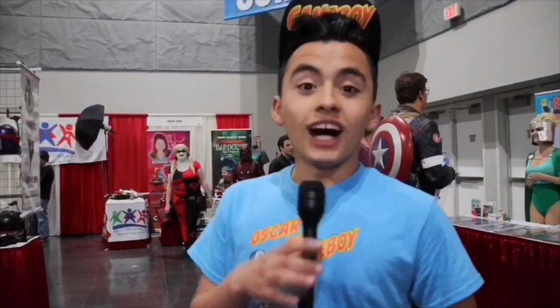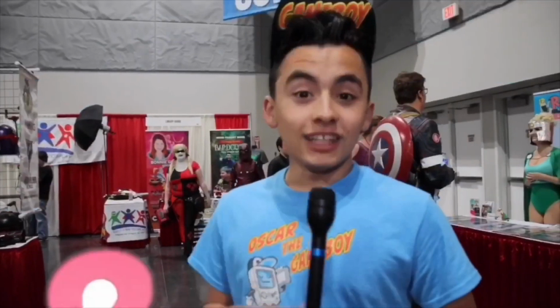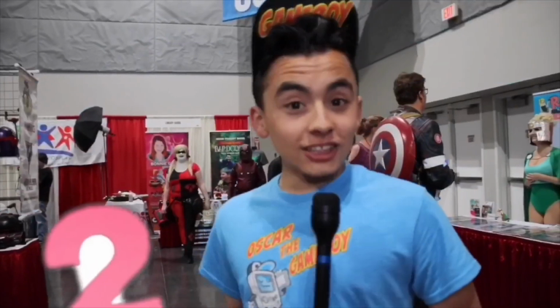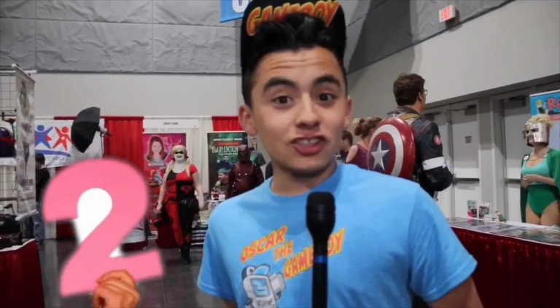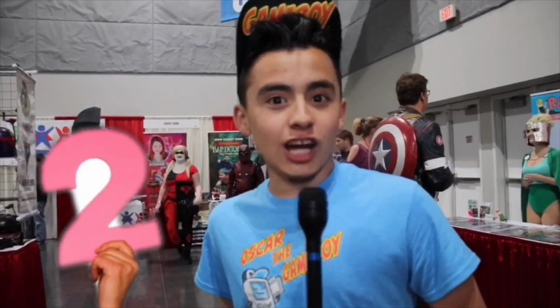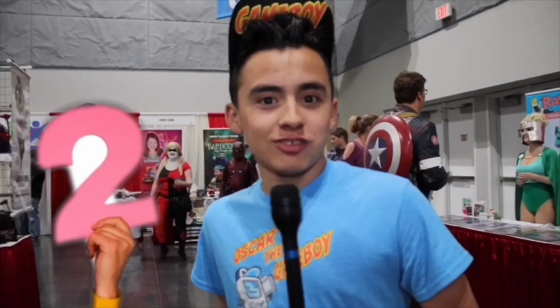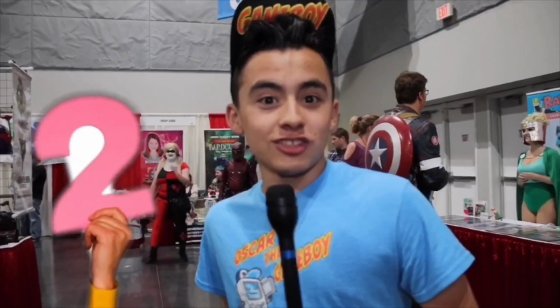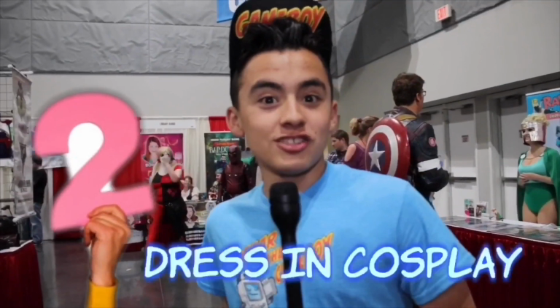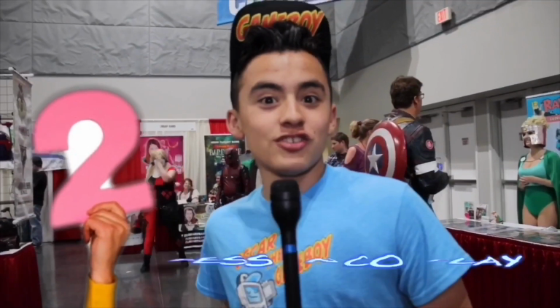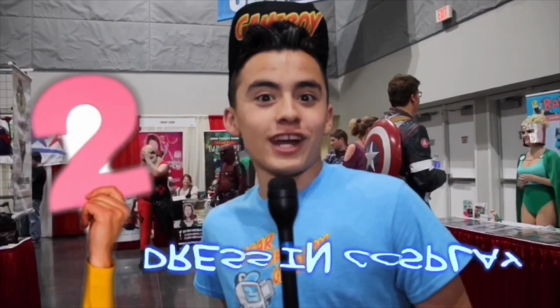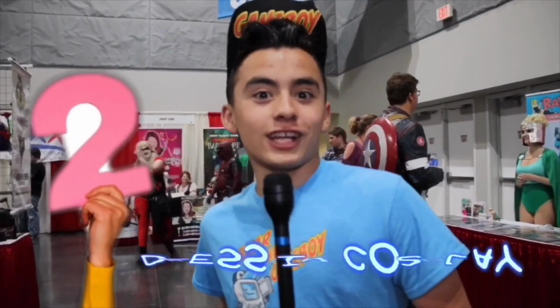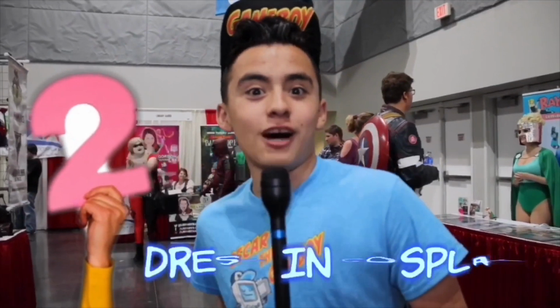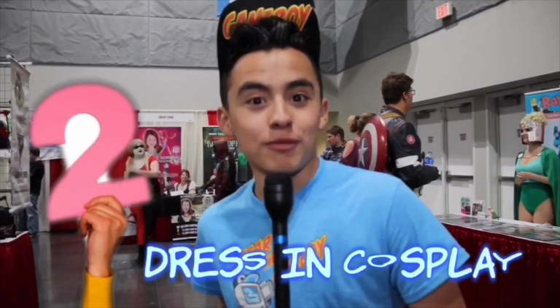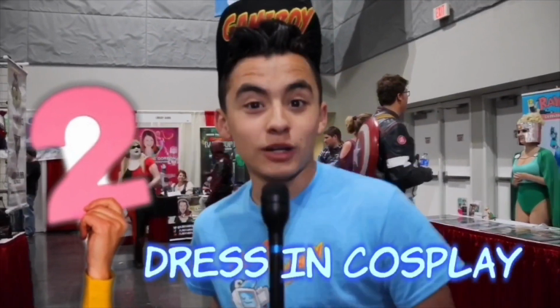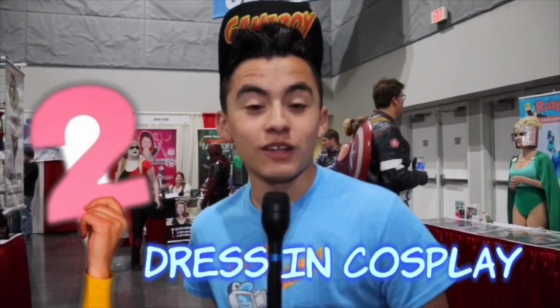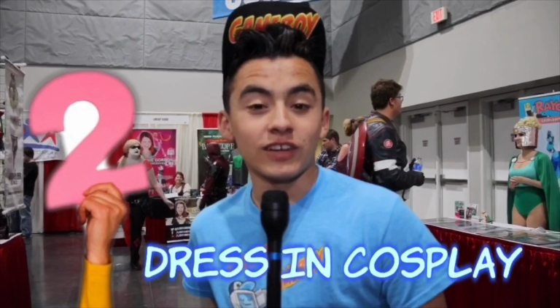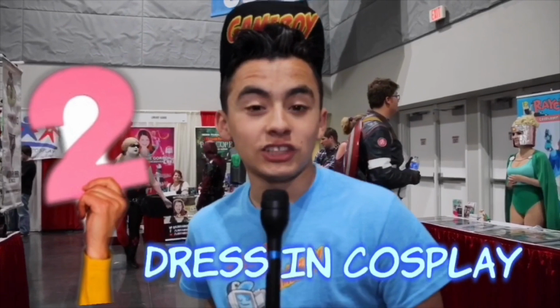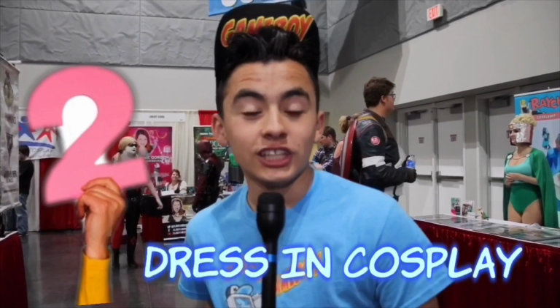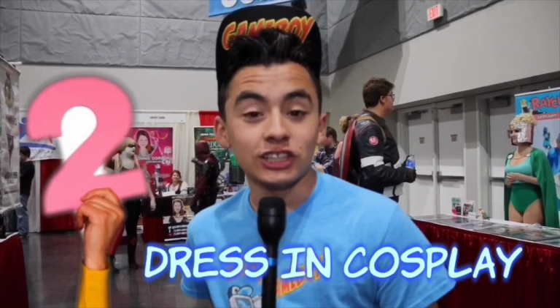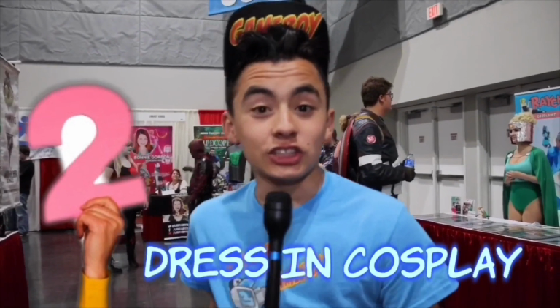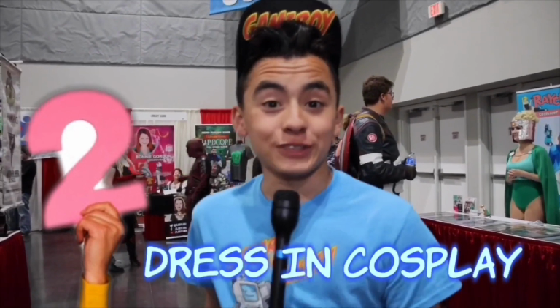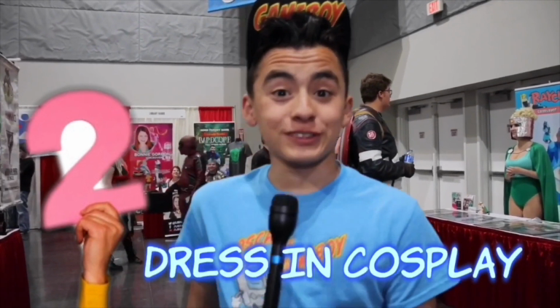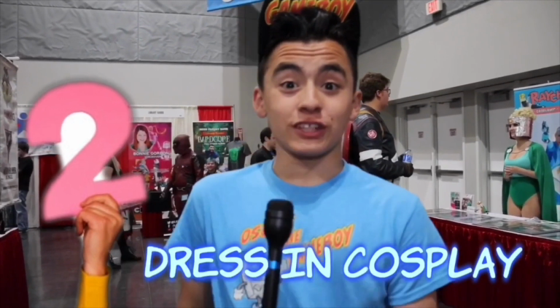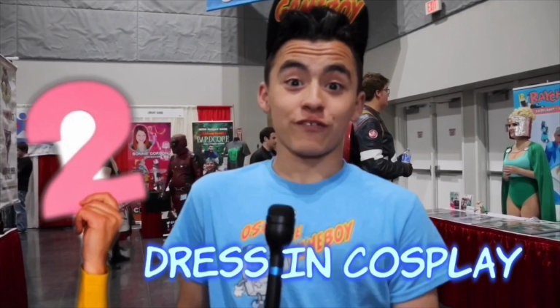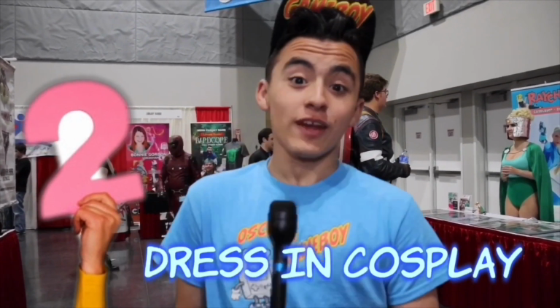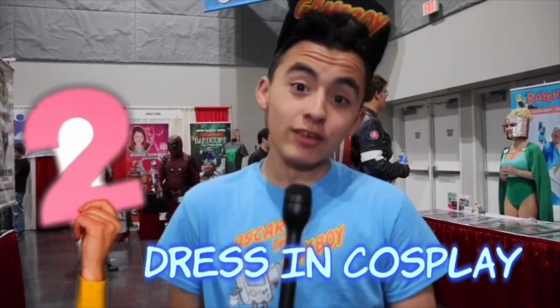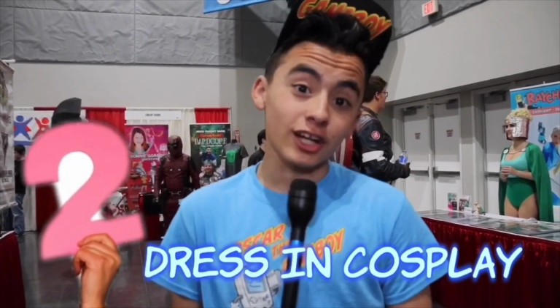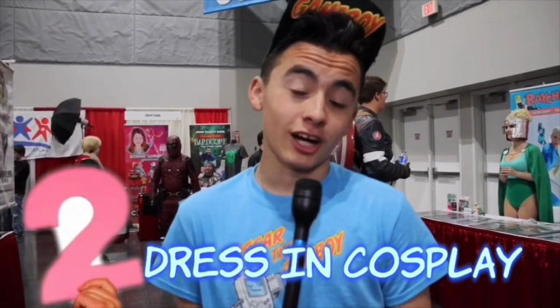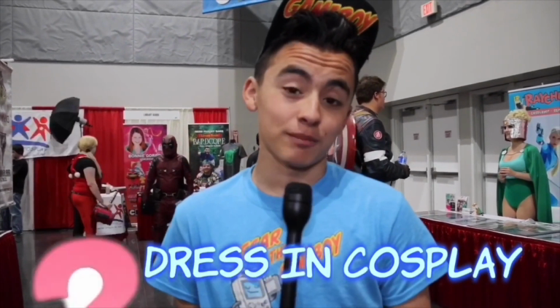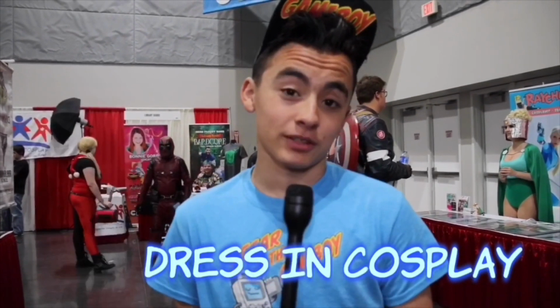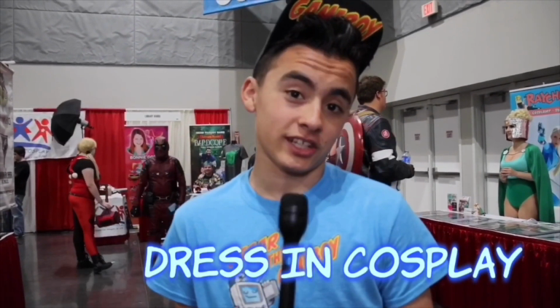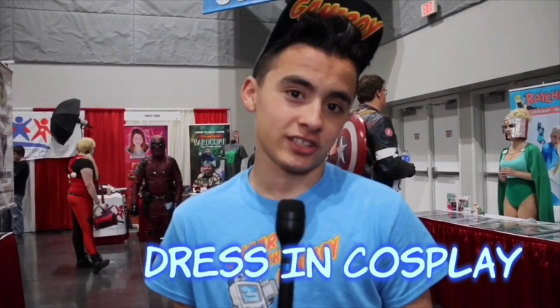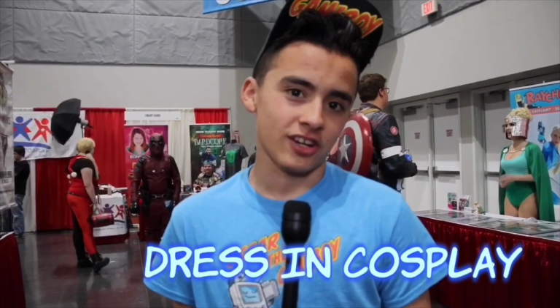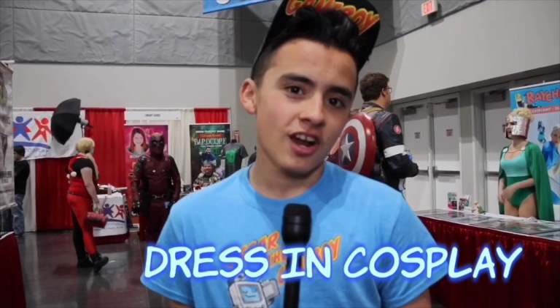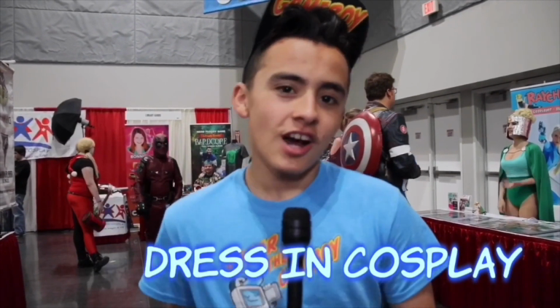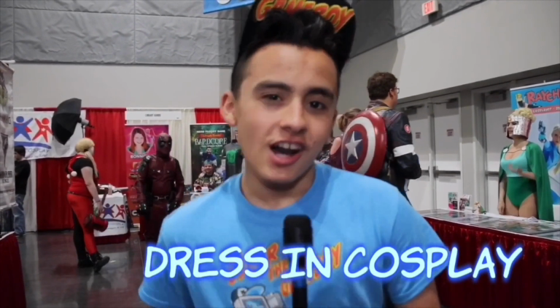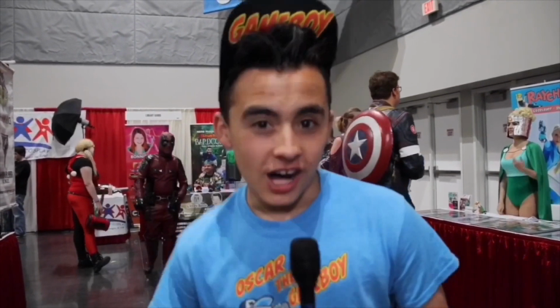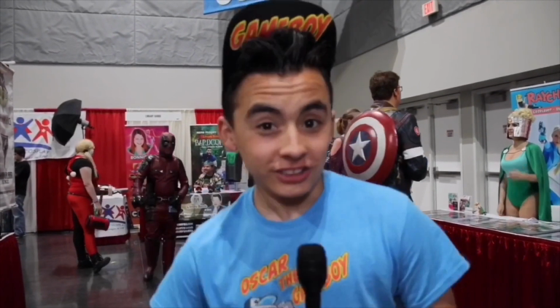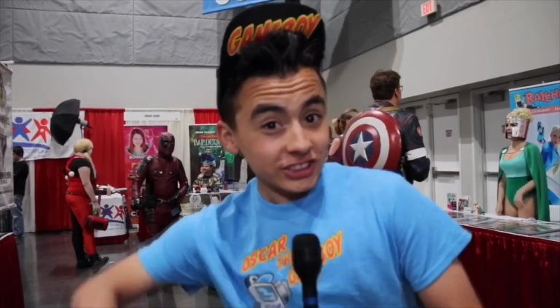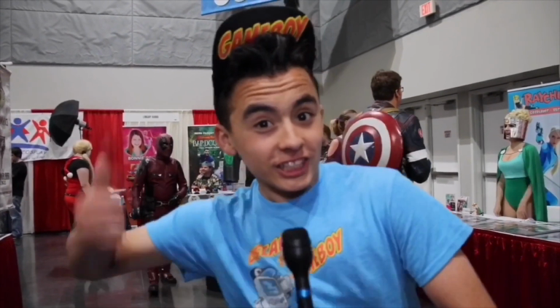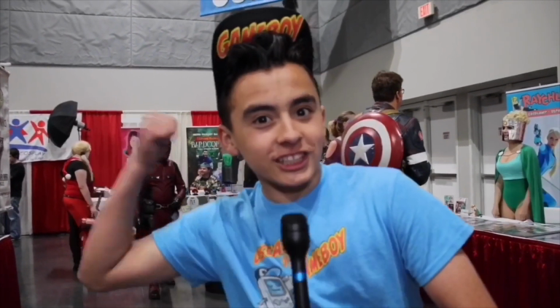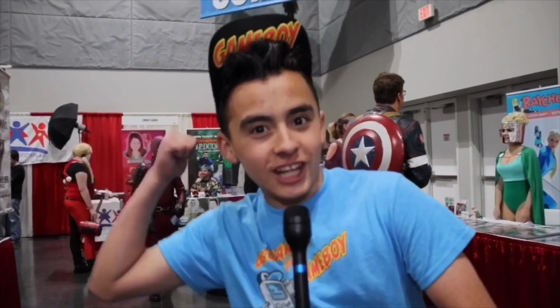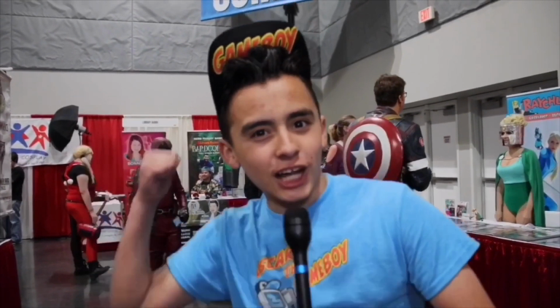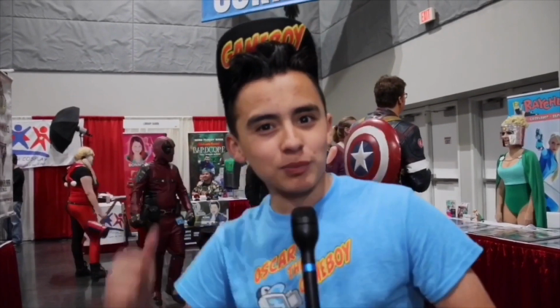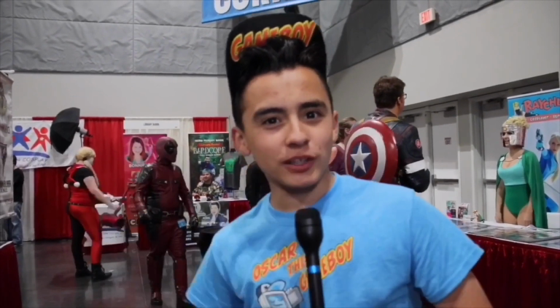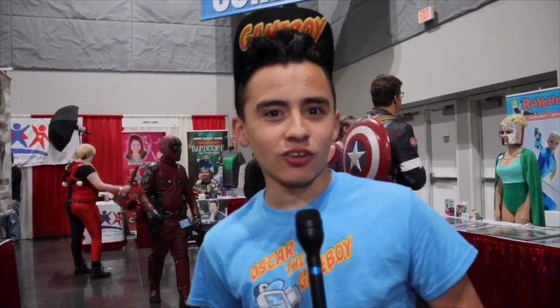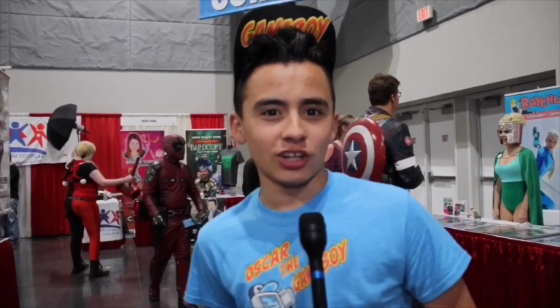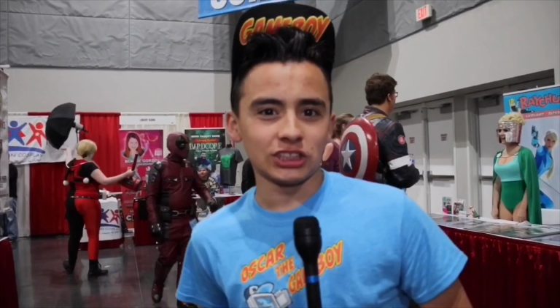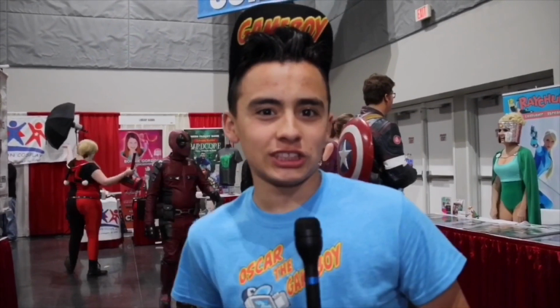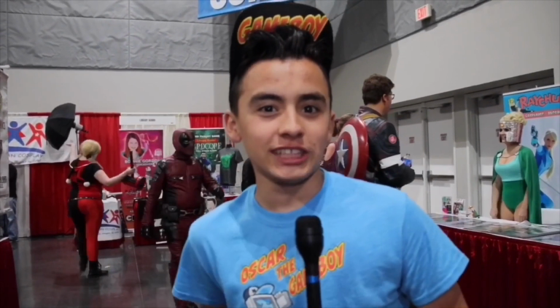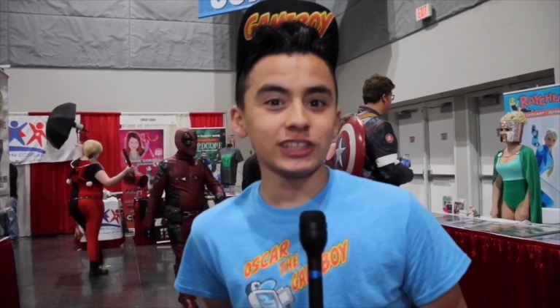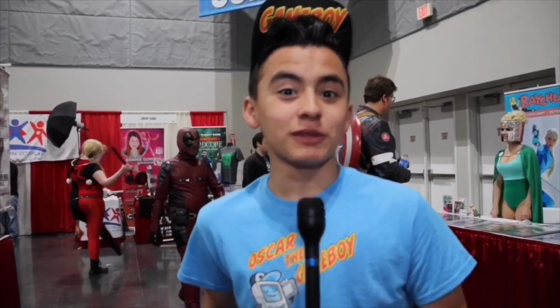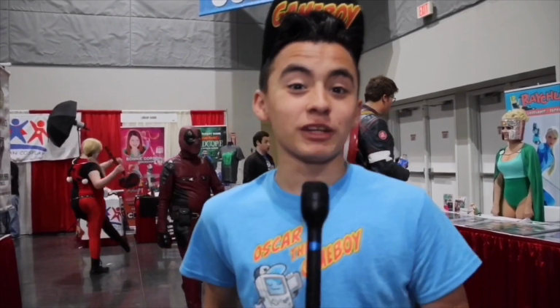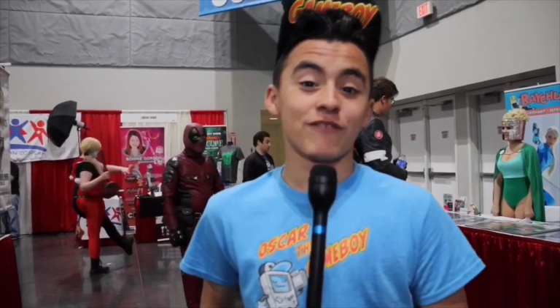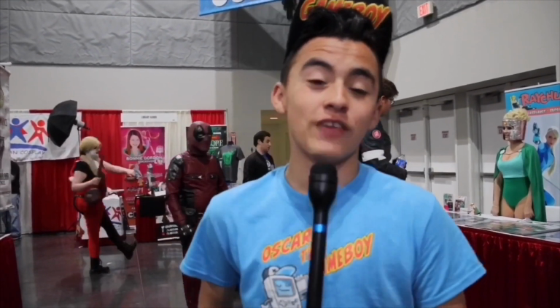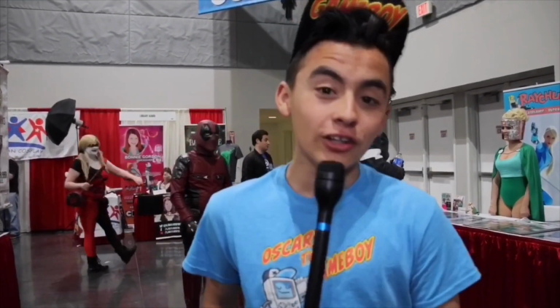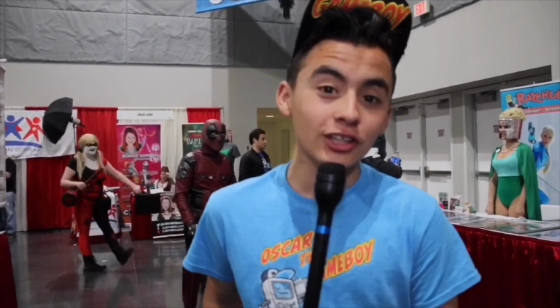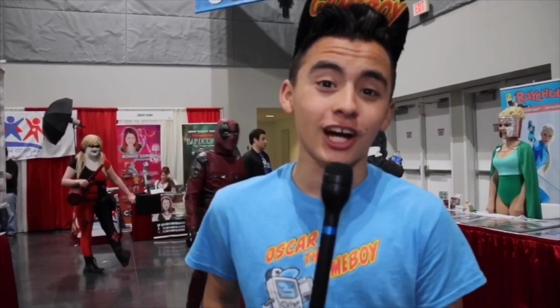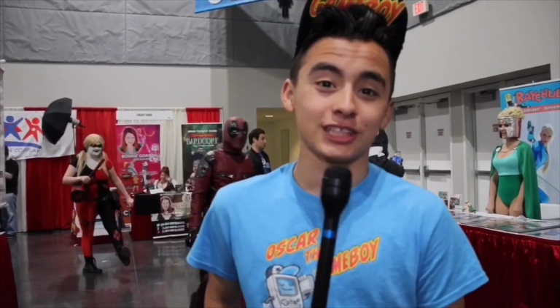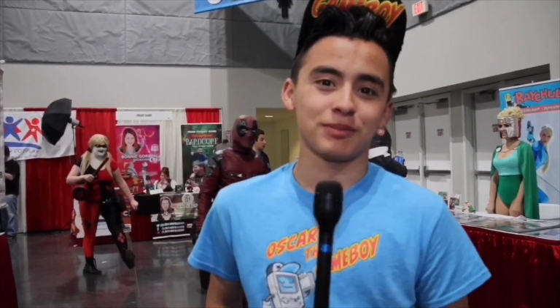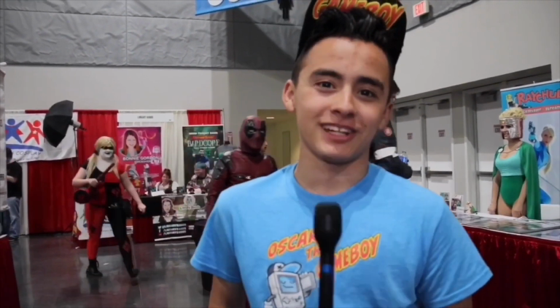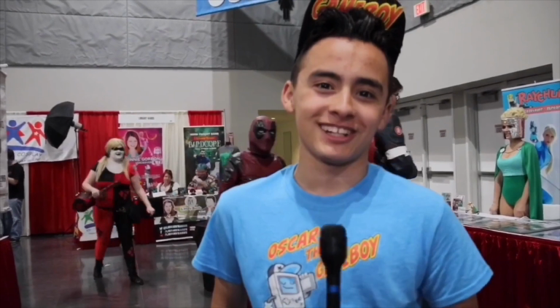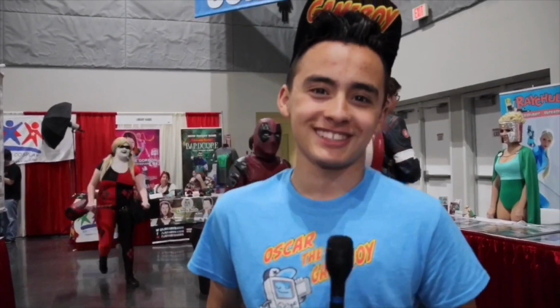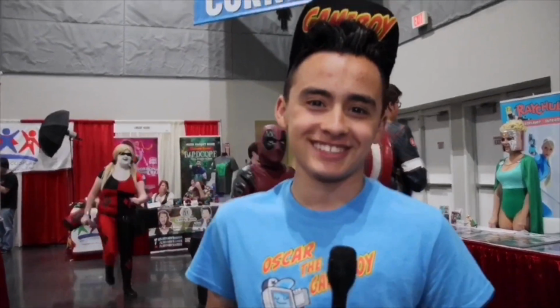Another top thing to do at a comic book convention is to dress as your favorite comic book character. Also, check out the cosplay corner to see some of your fellow cosplayers.